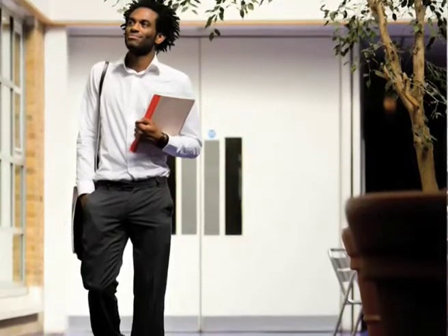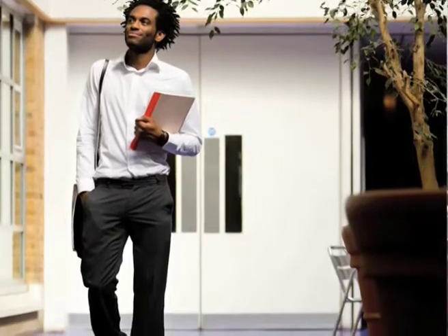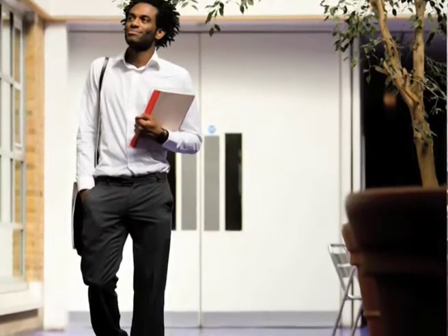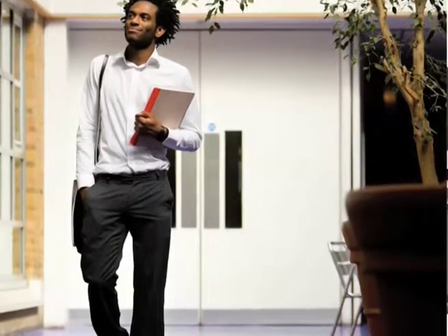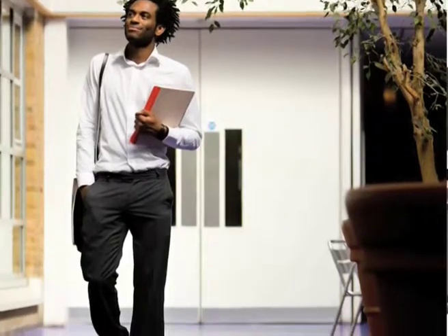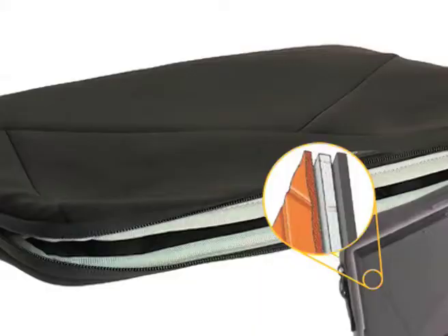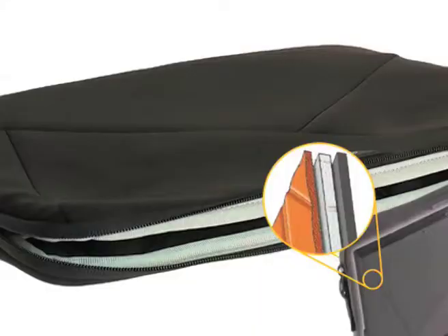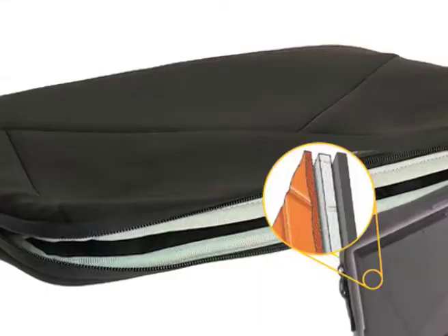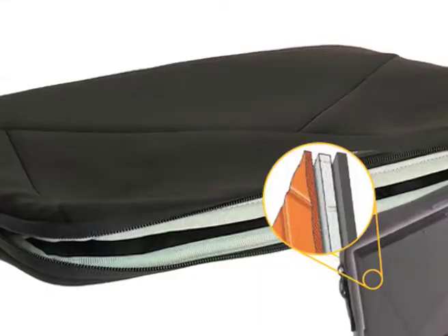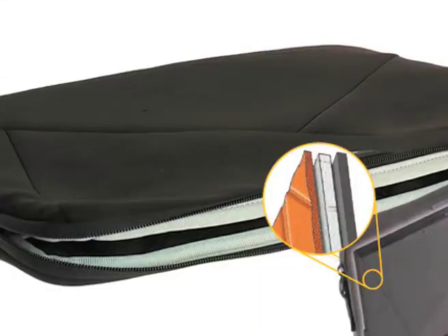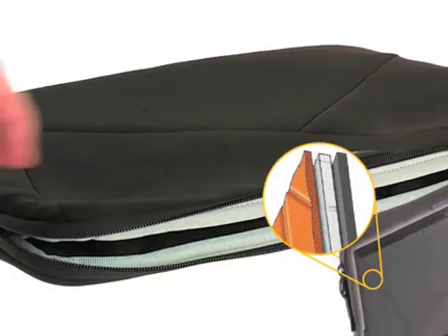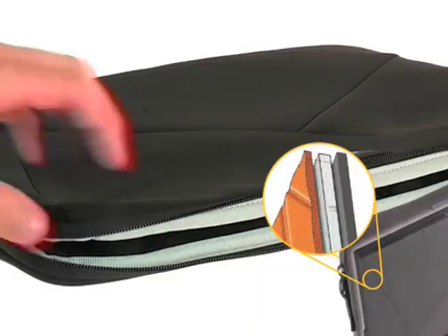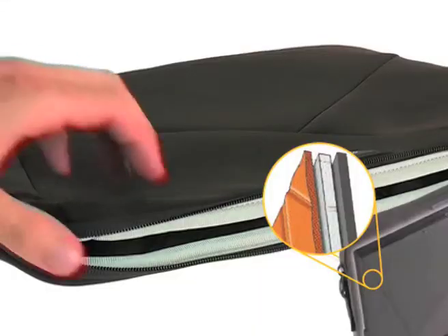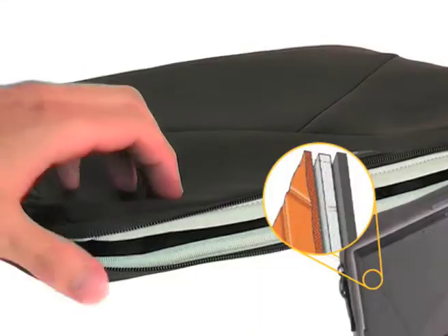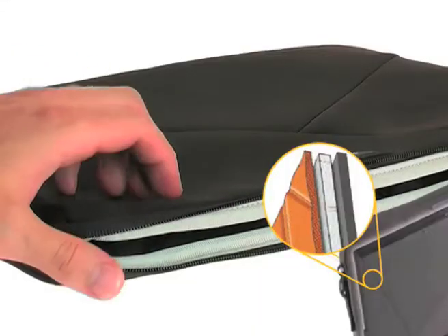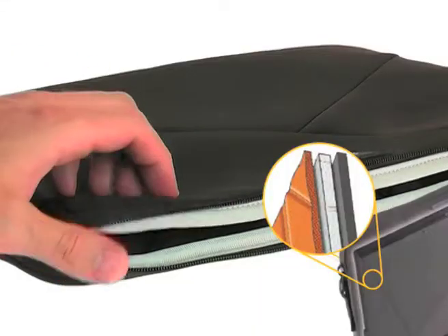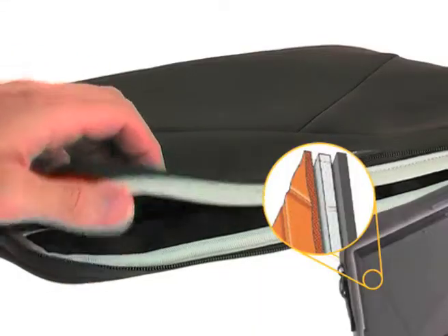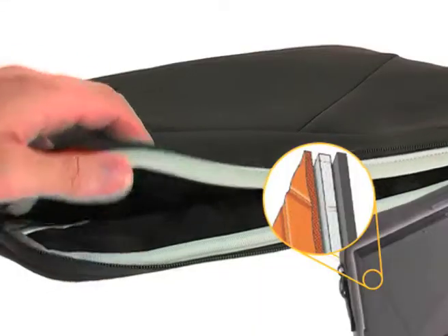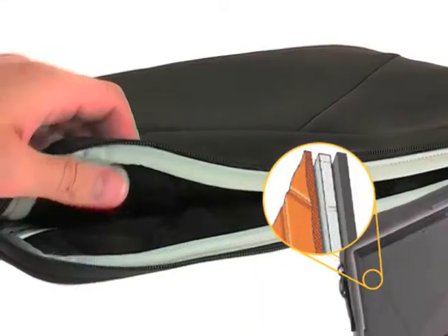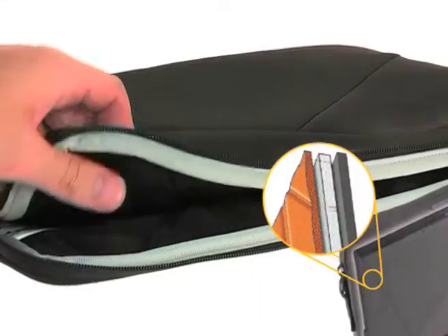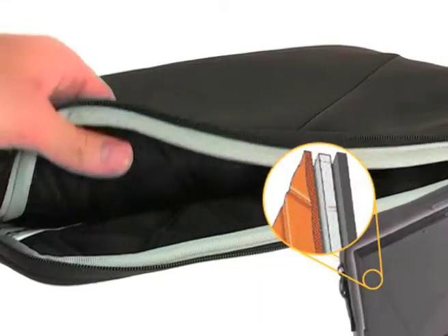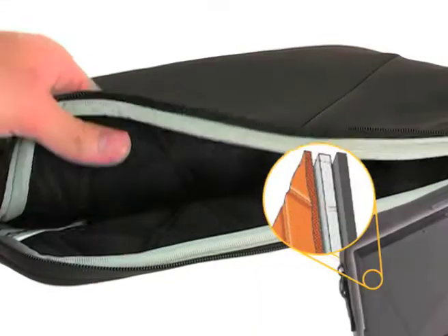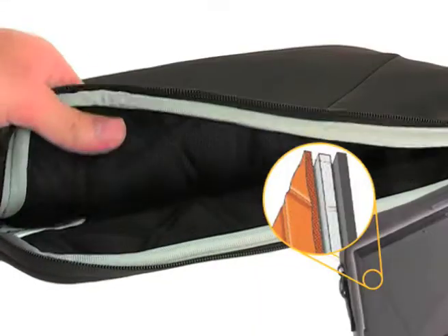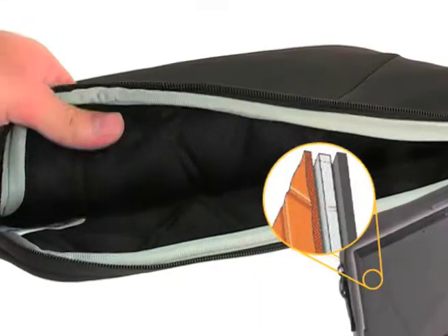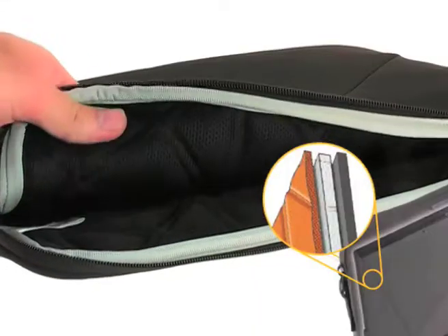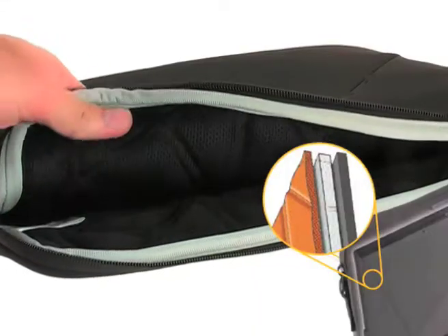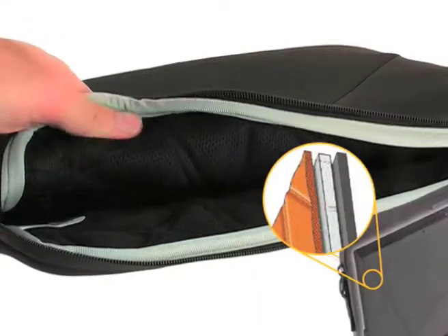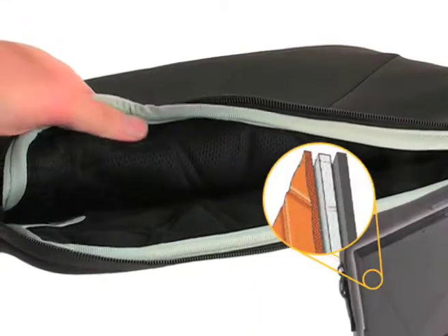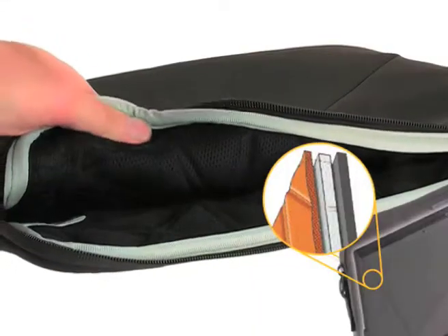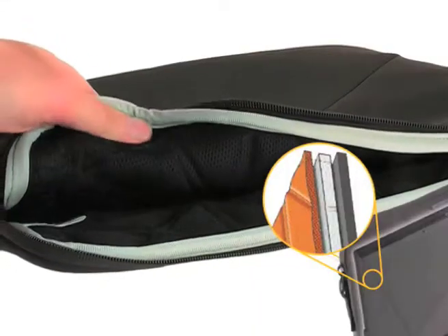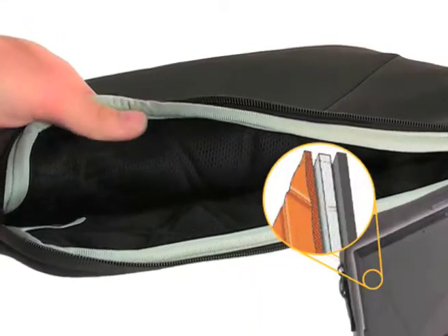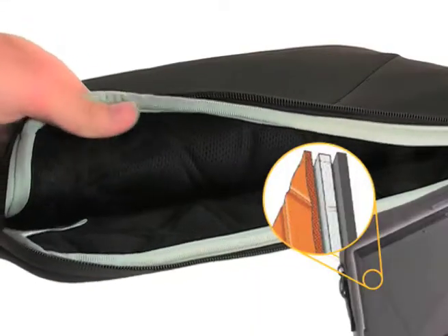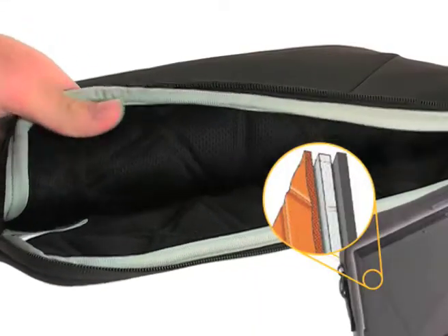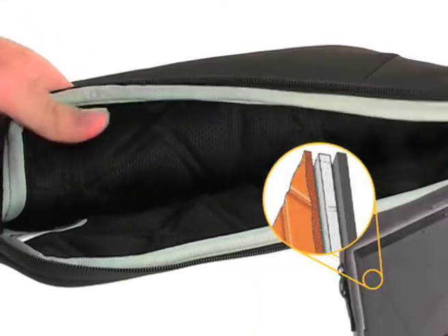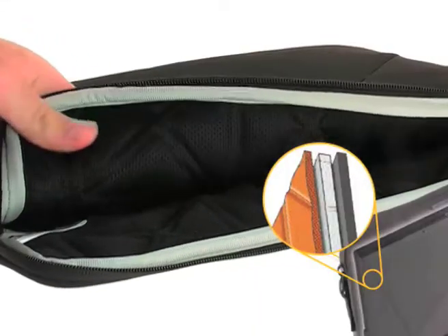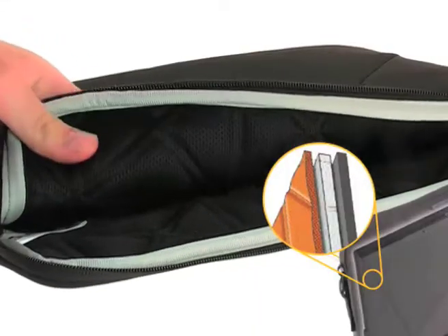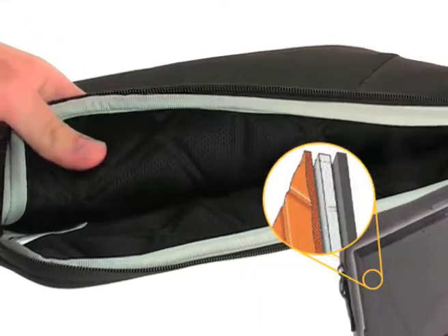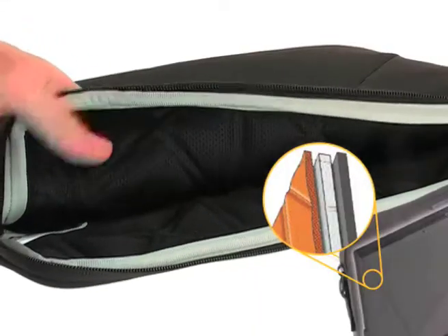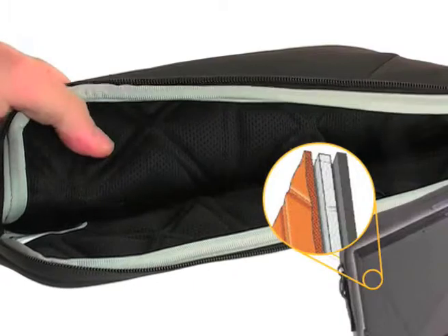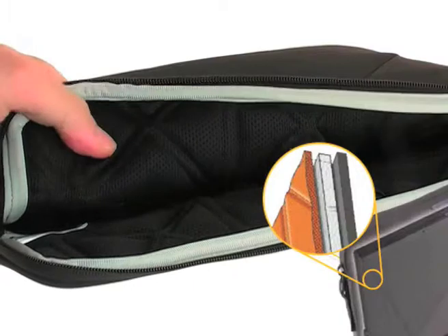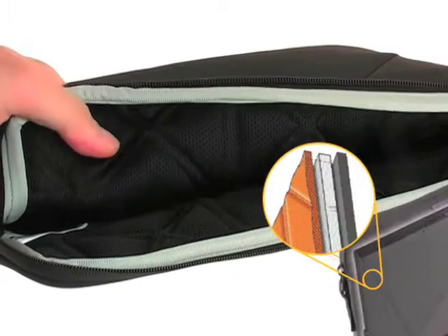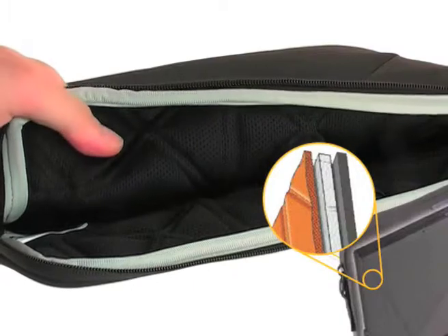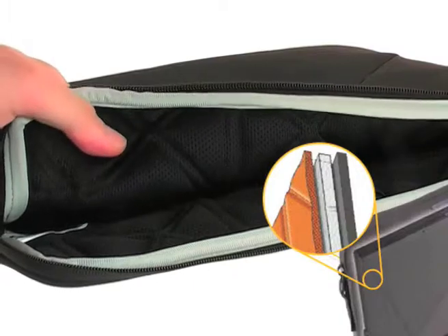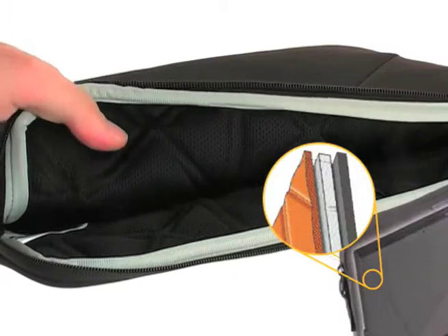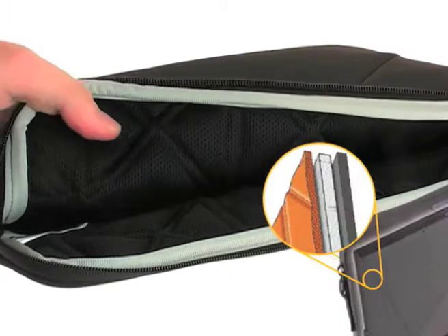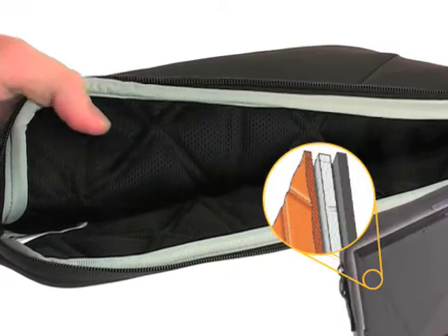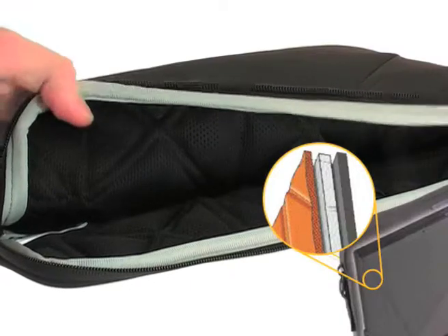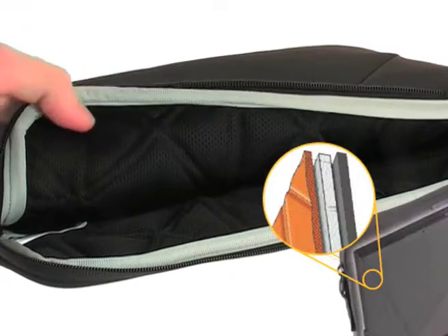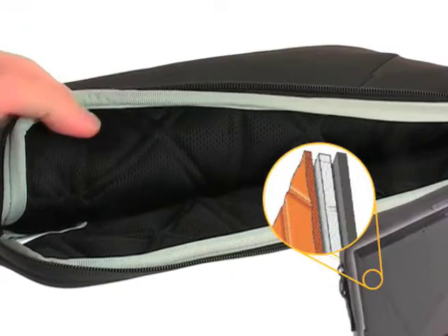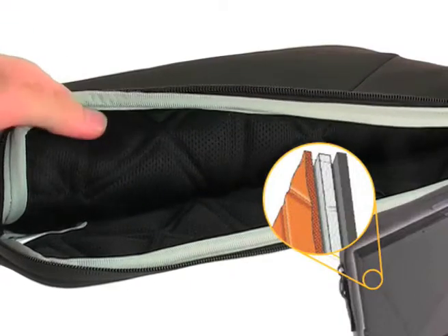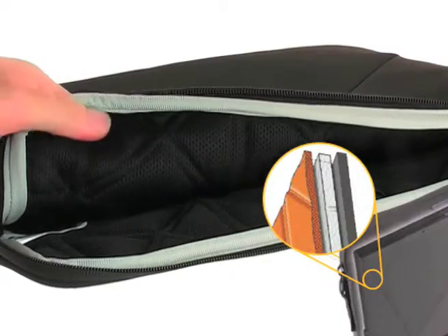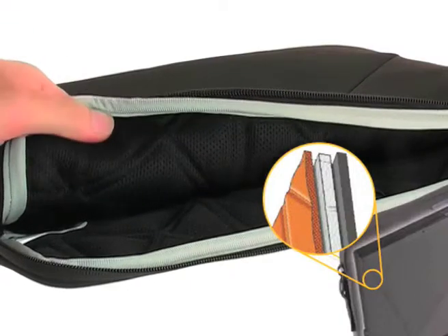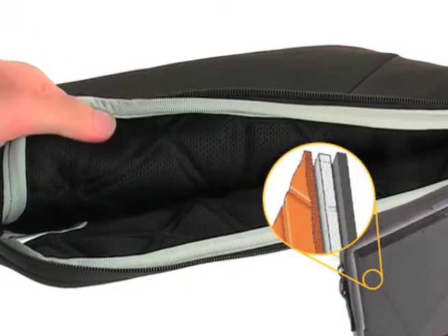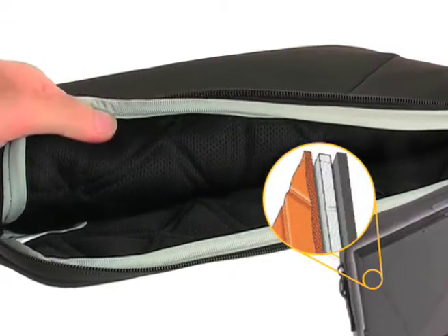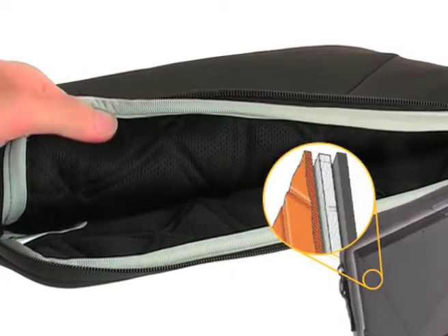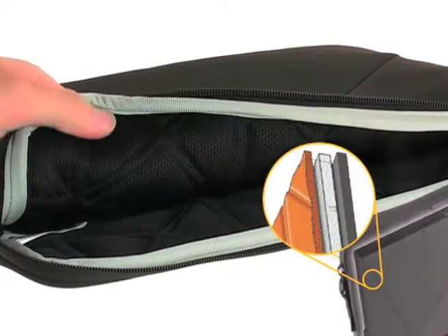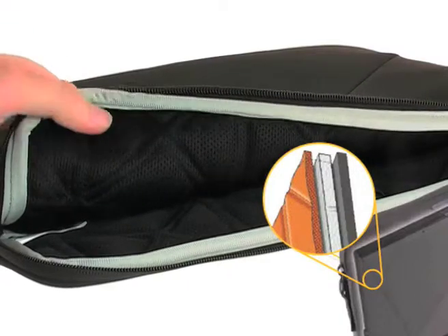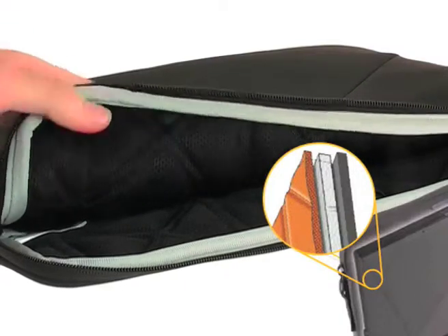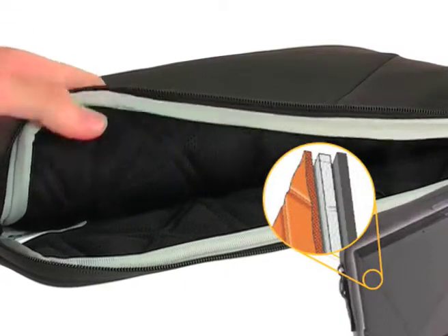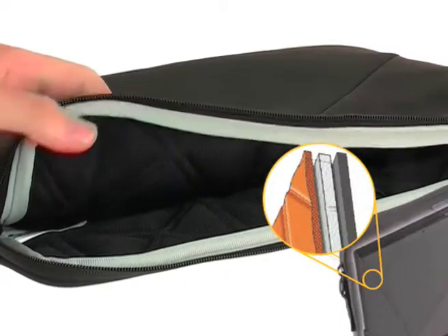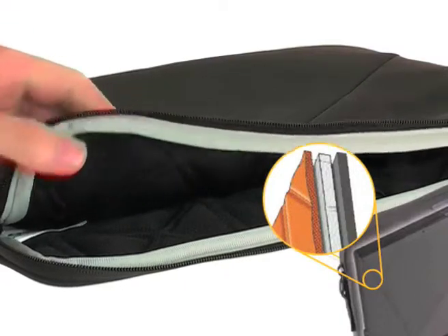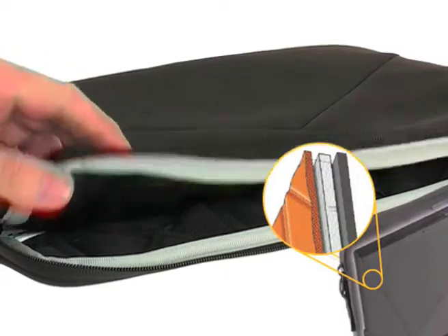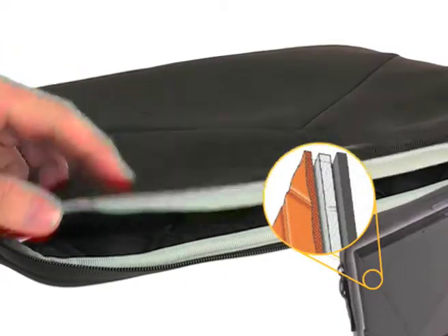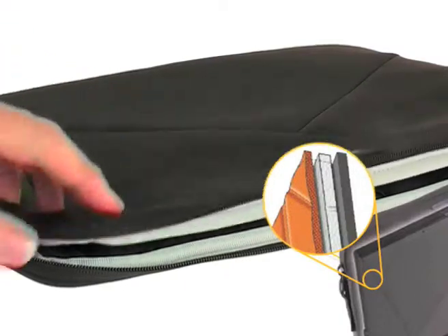With its tri-cell cushion system, the slip case provides padded protection for your laptop with built-in air ventilation.